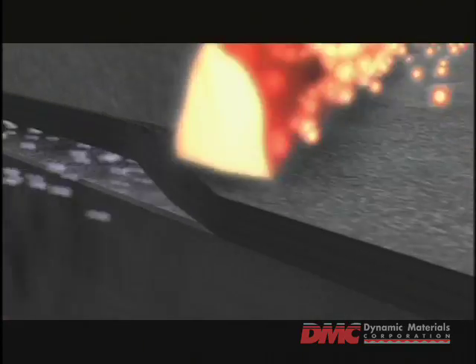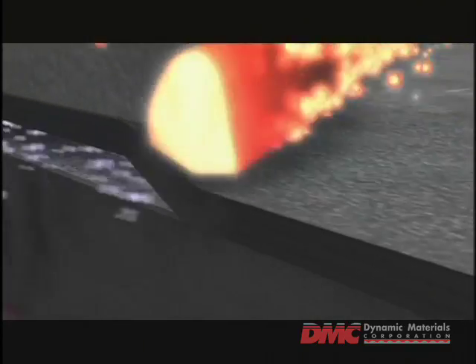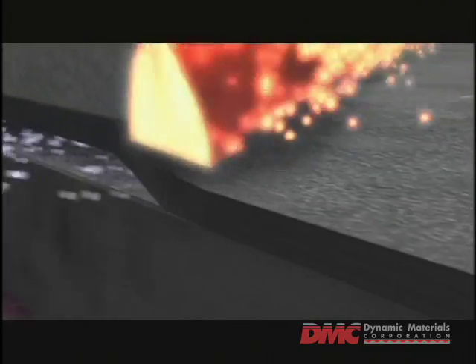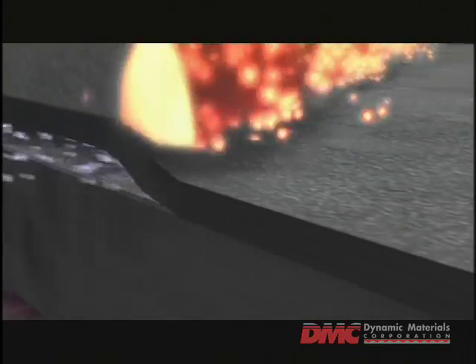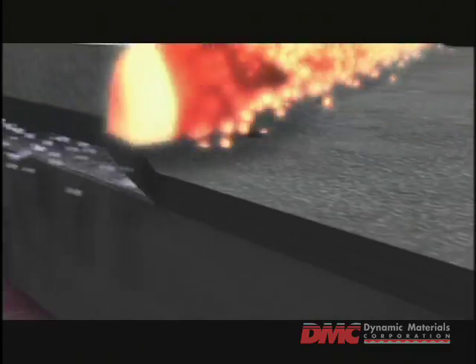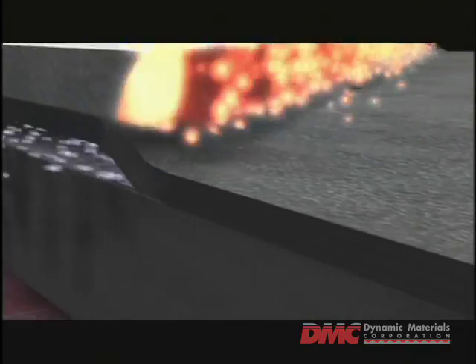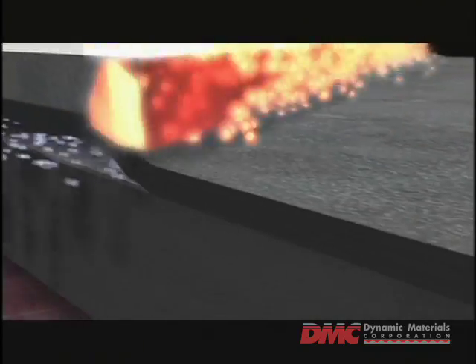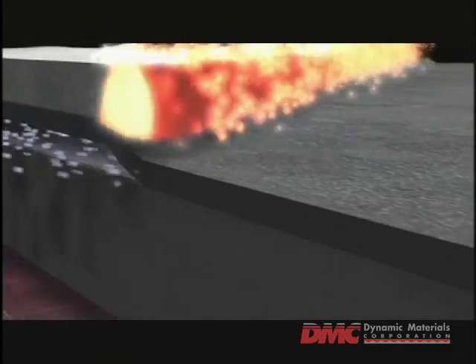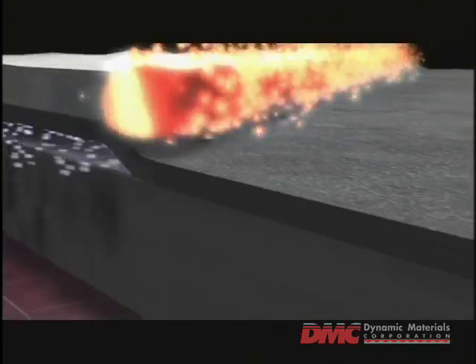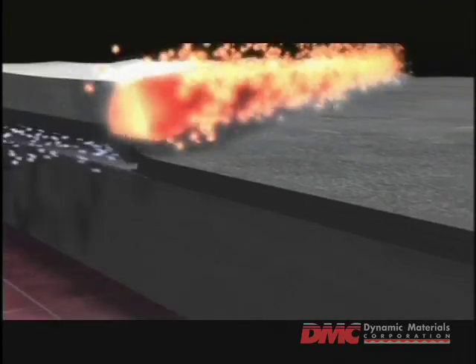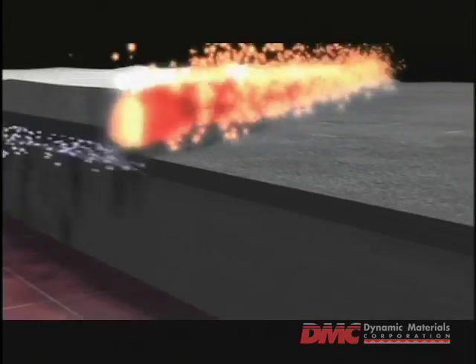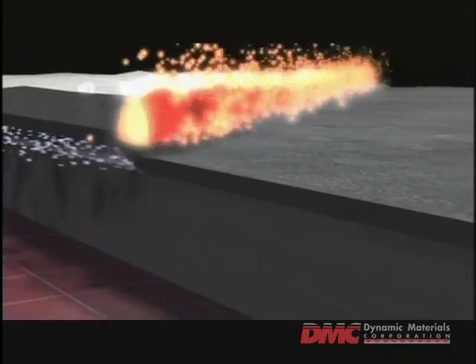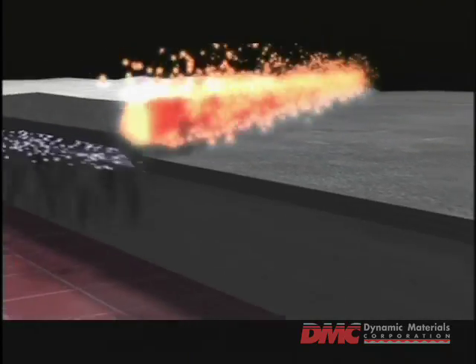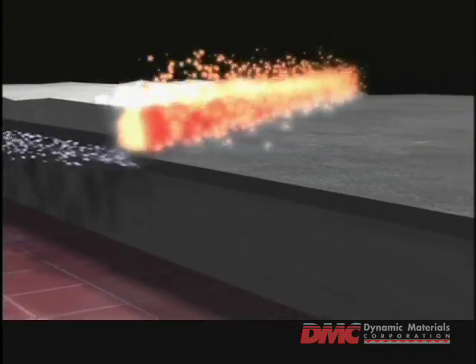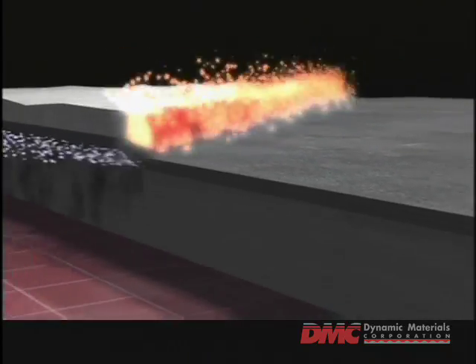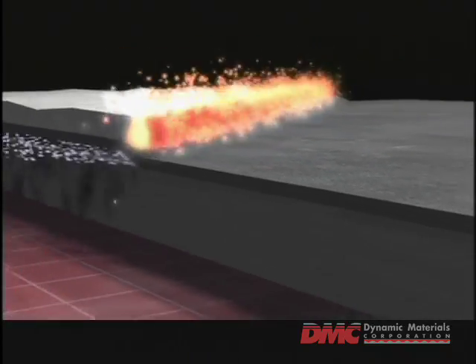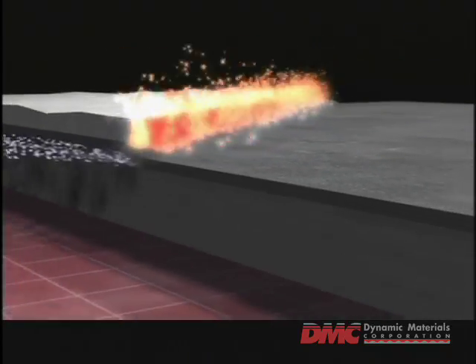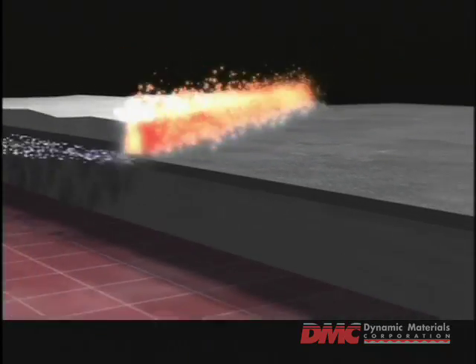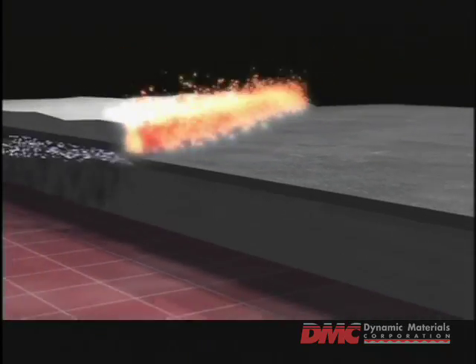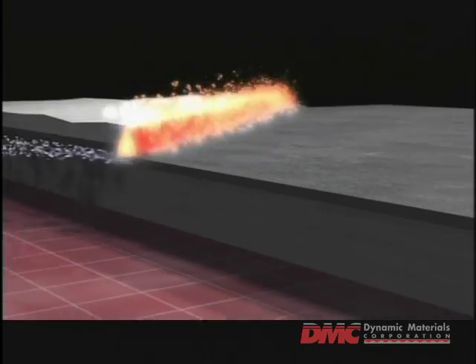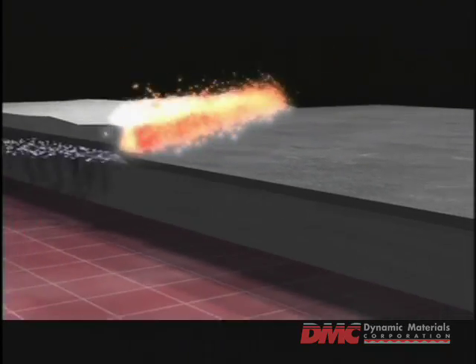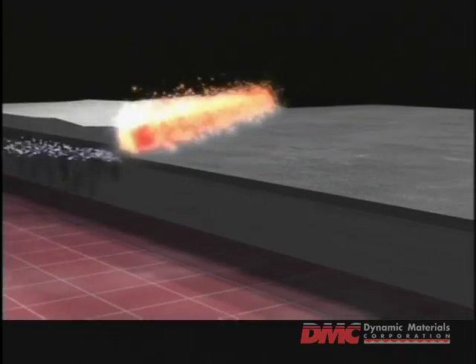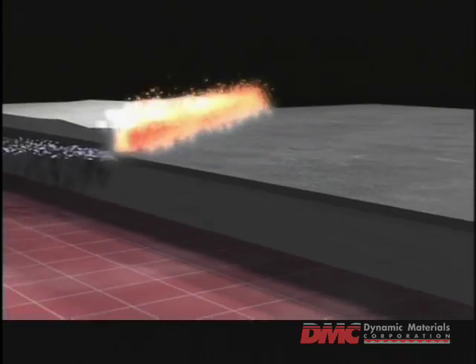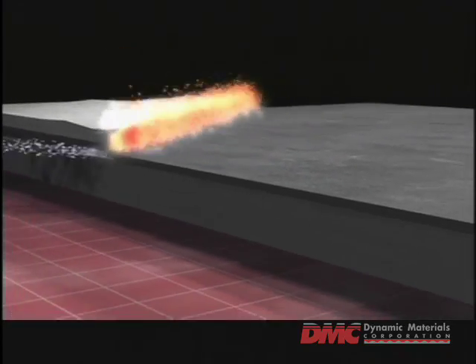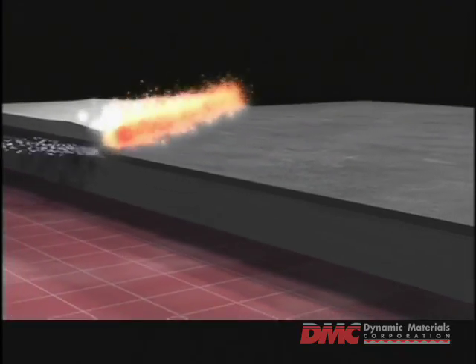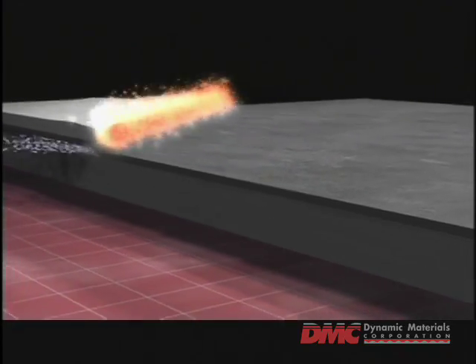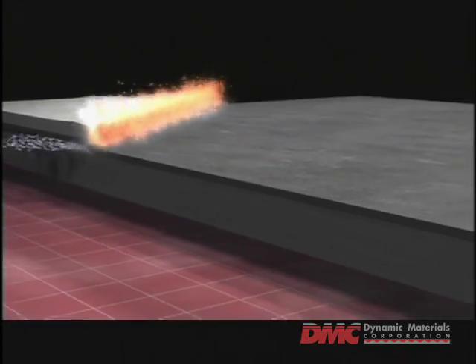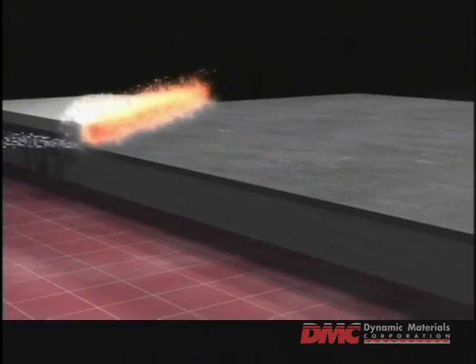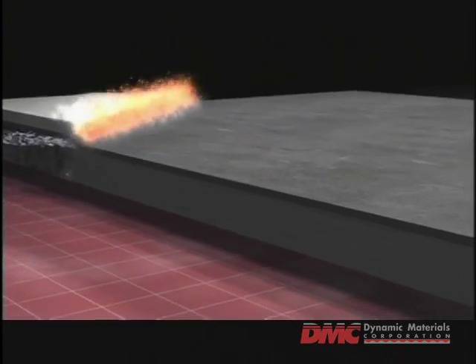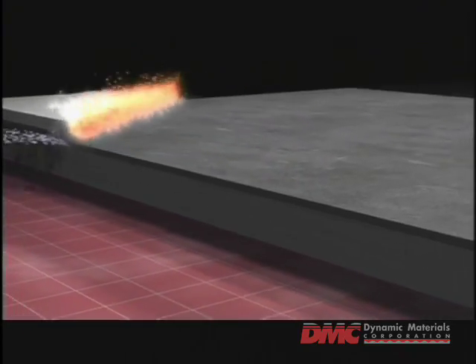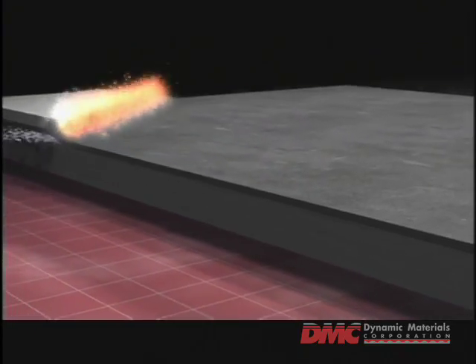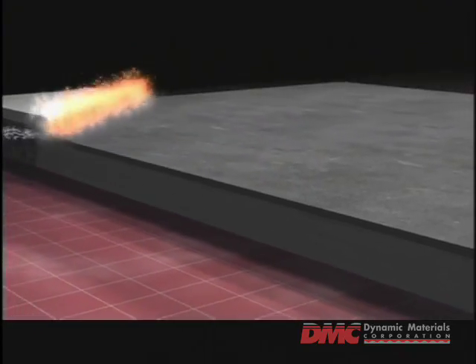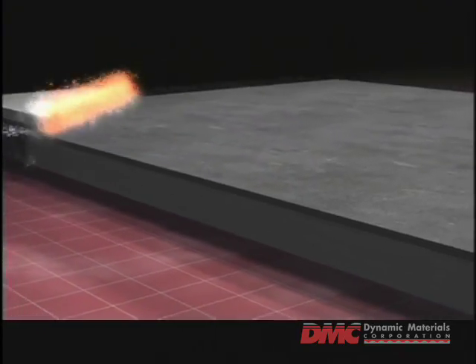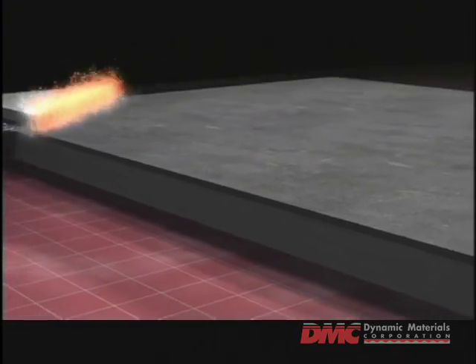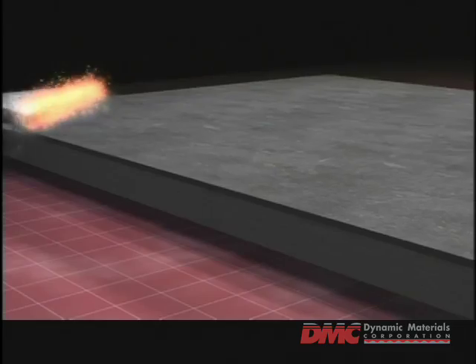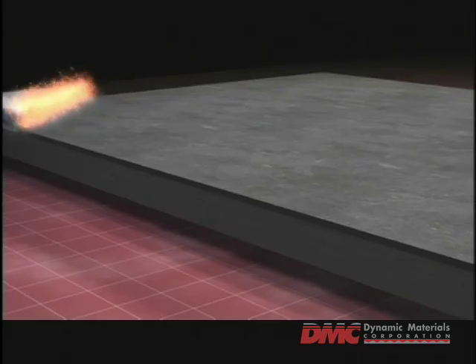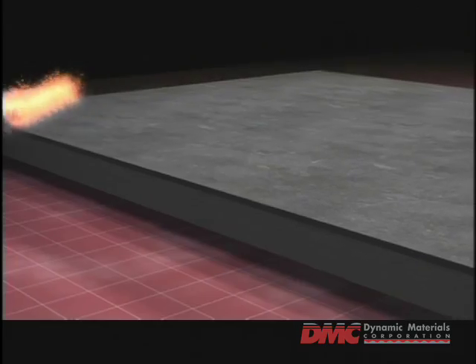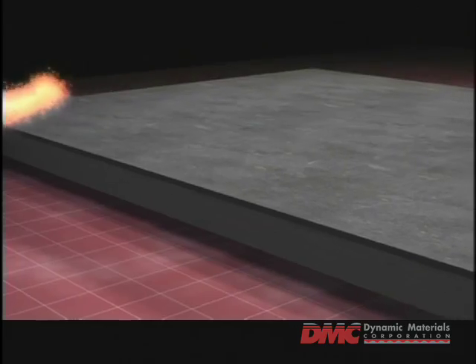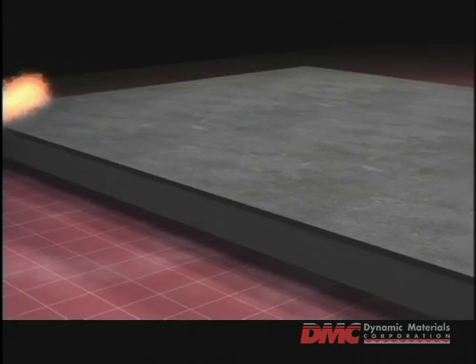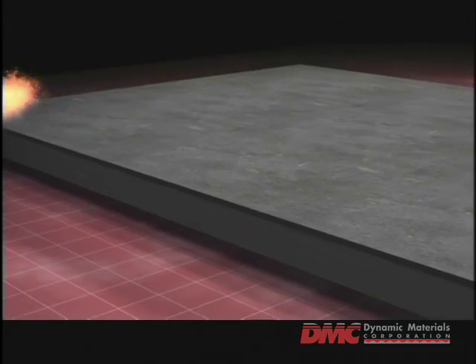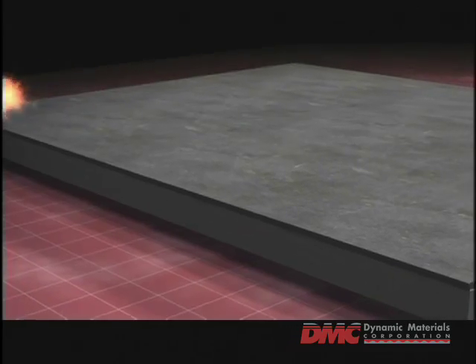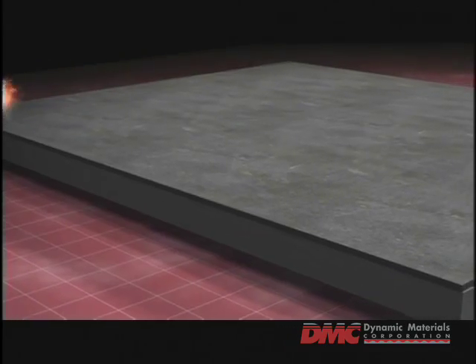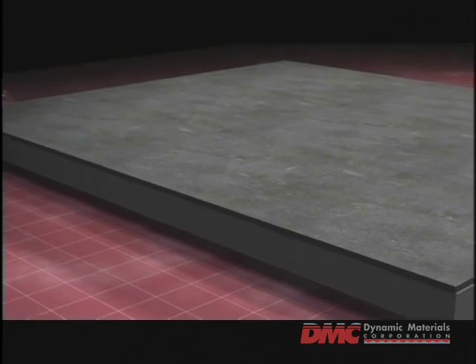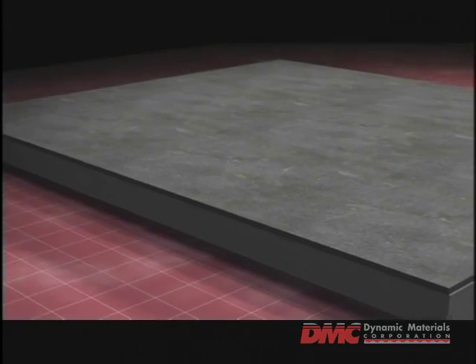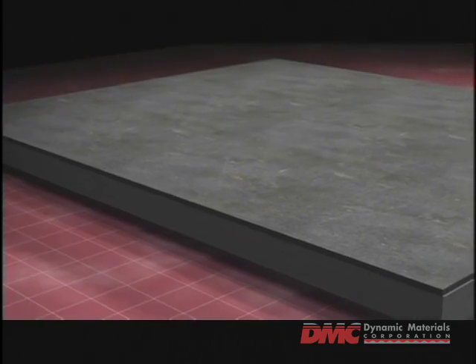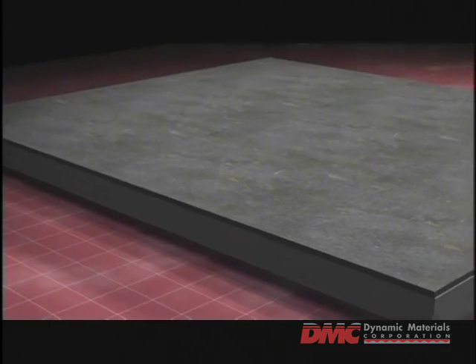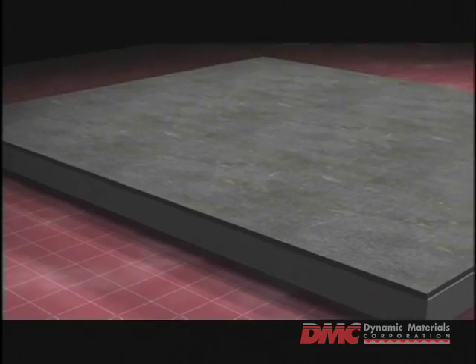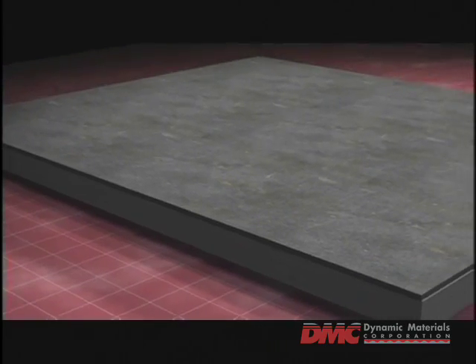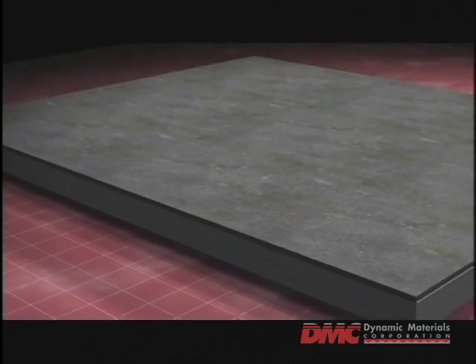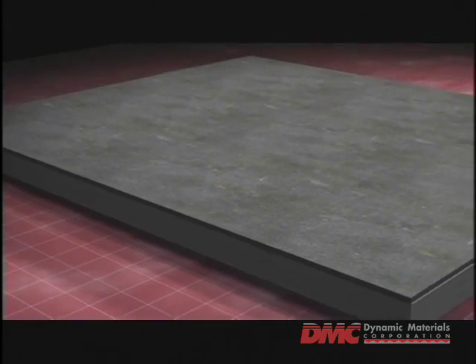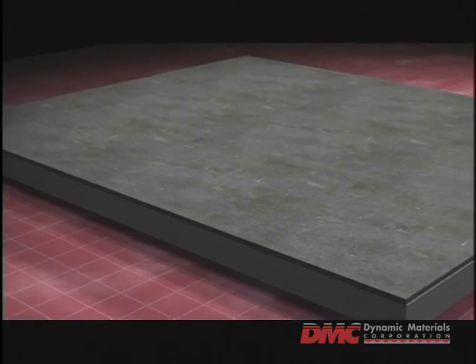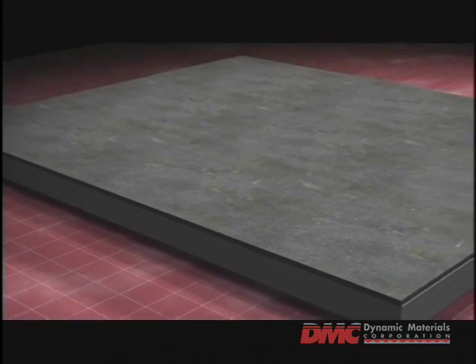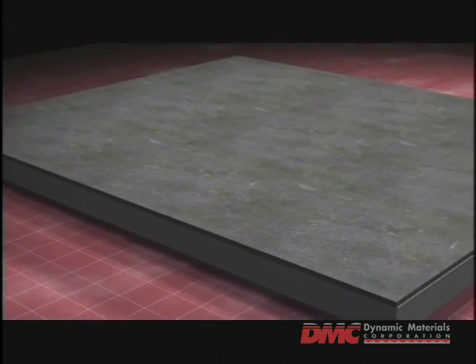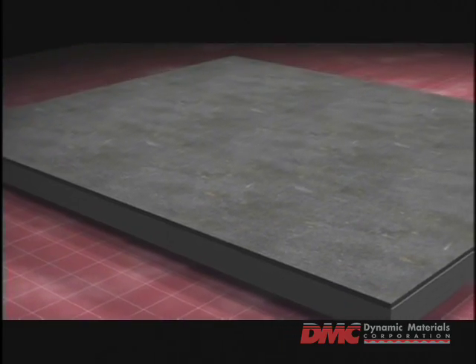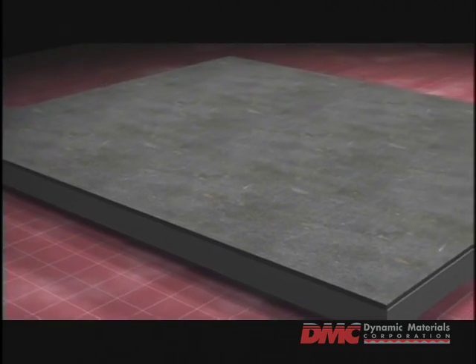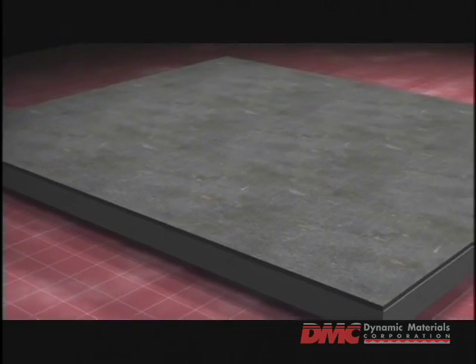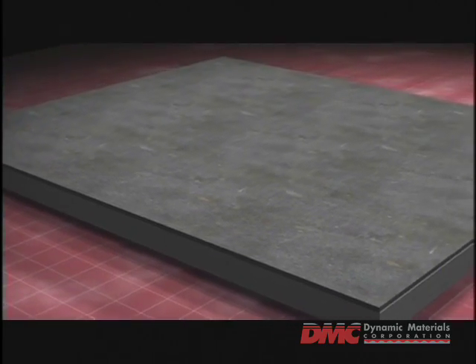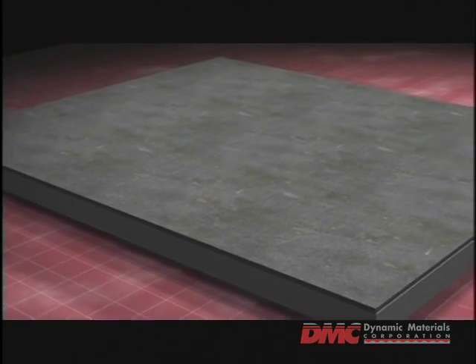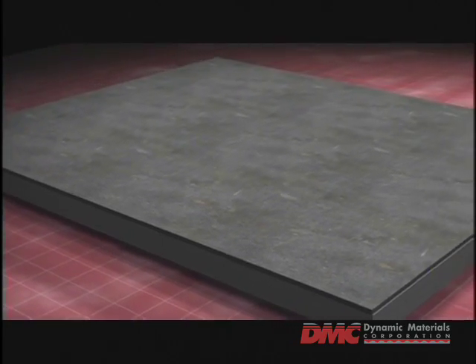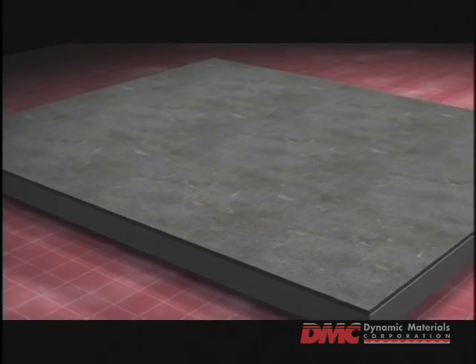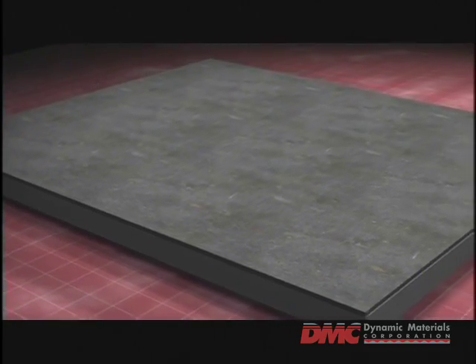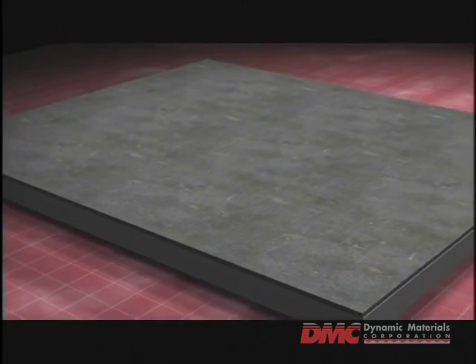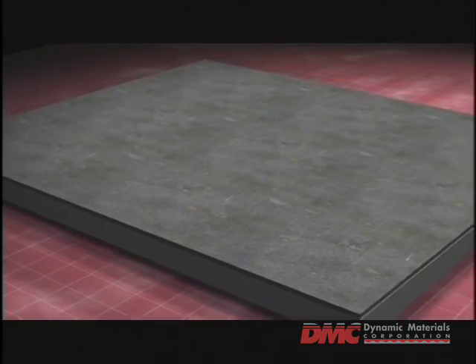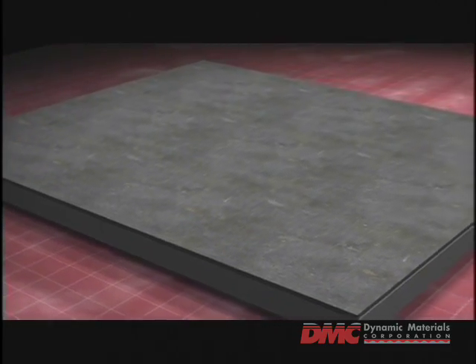As the backer and clatter collide, the weld is created nearly instantaneously across the entire surface of the plate.